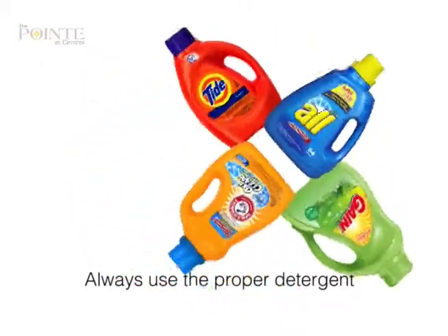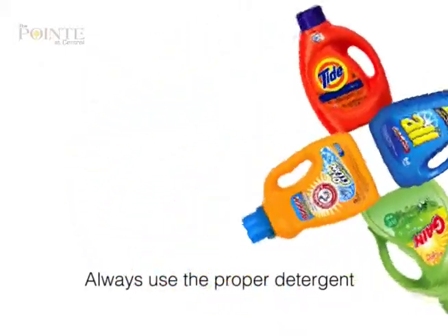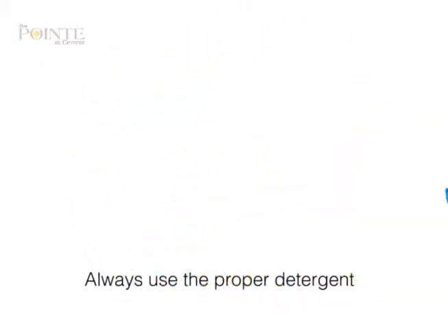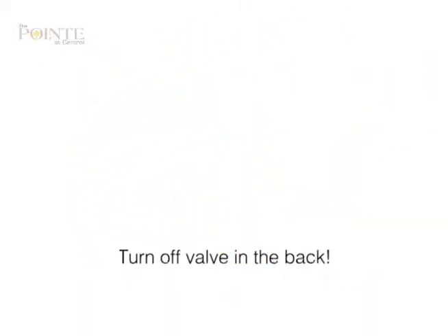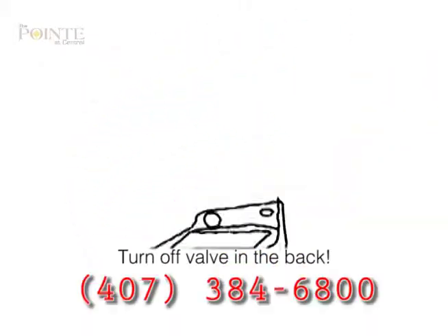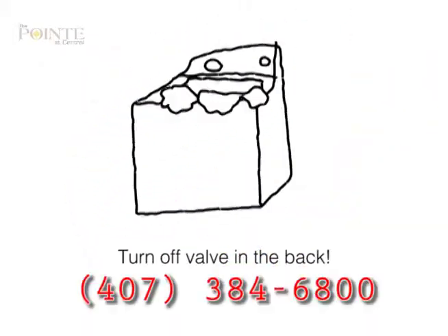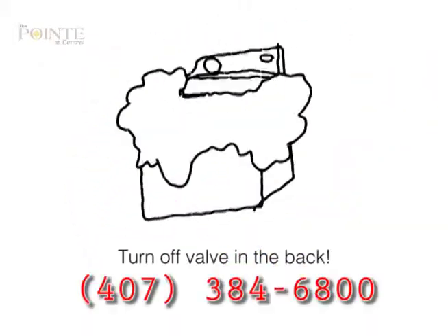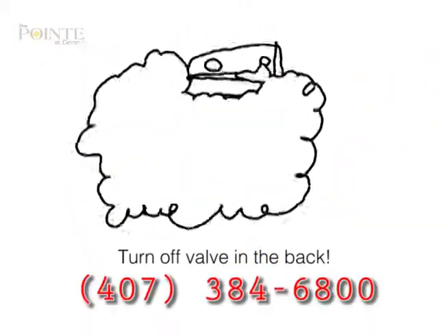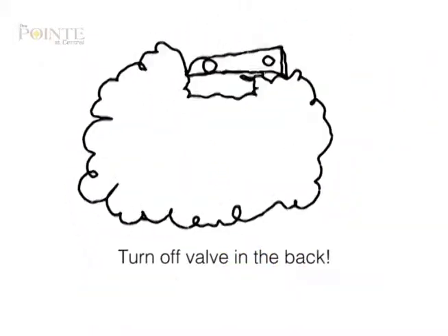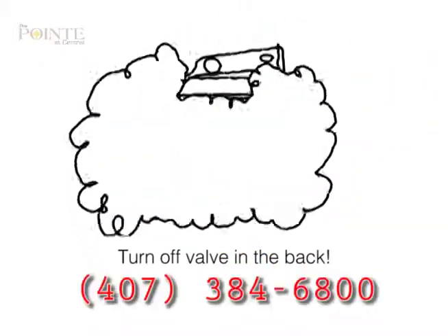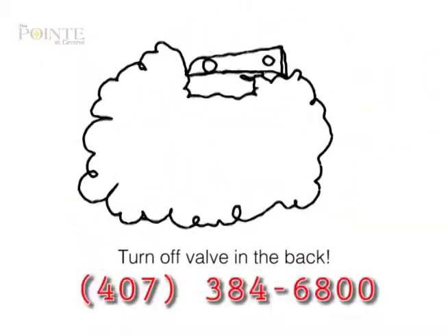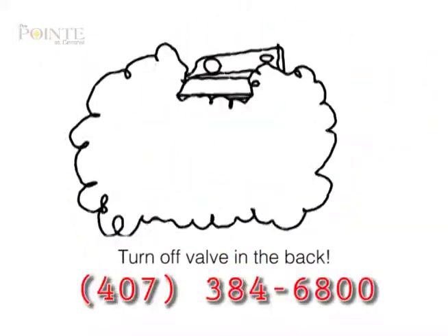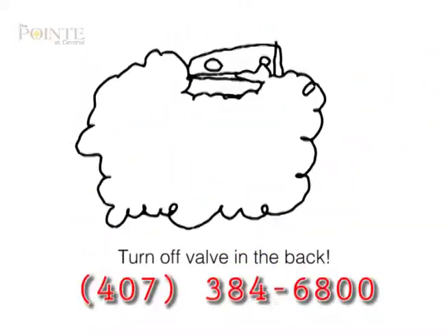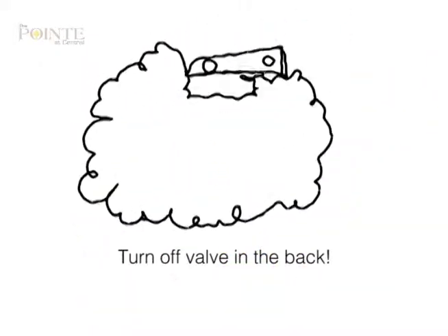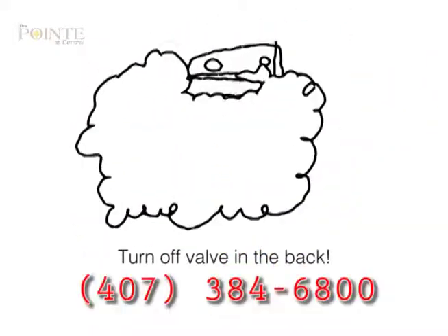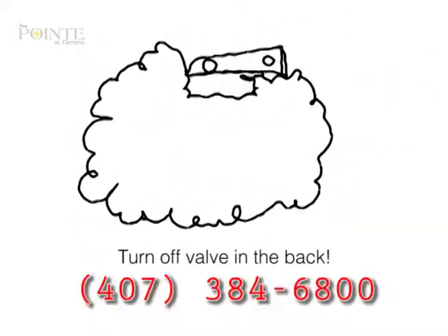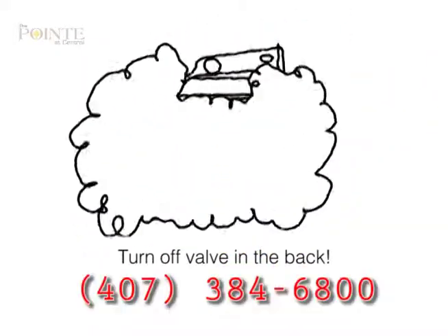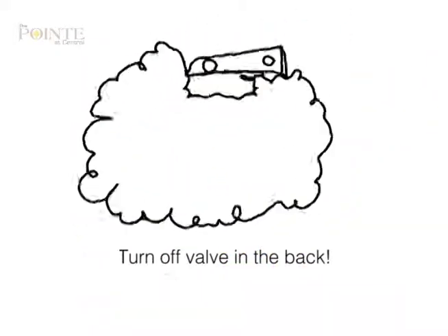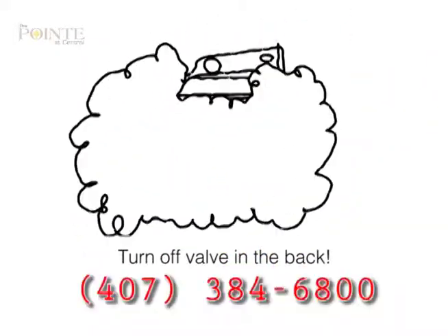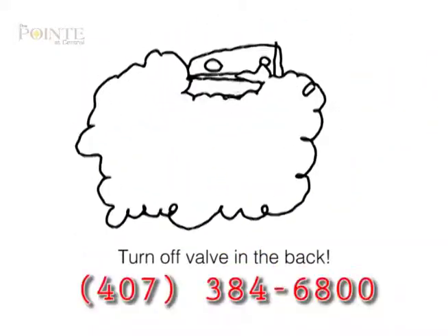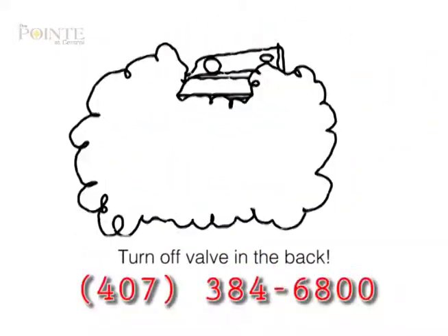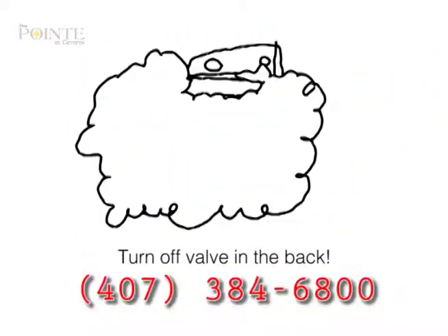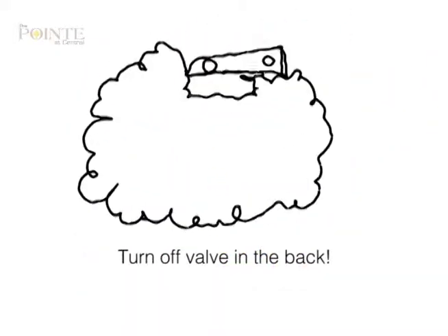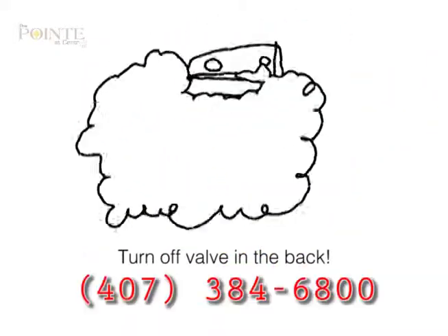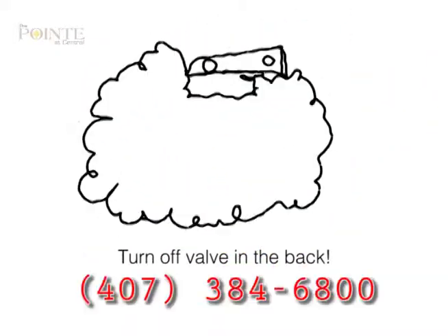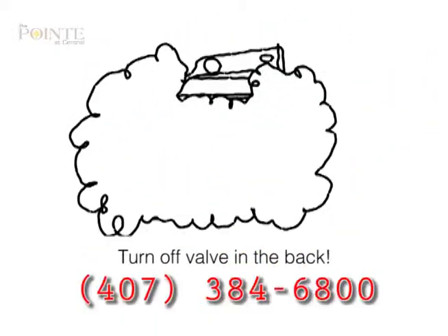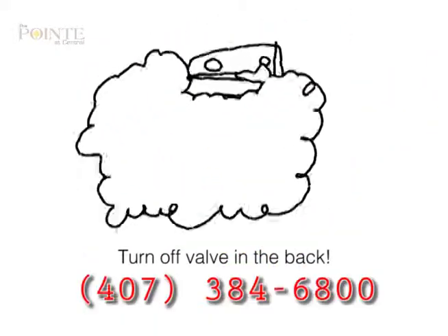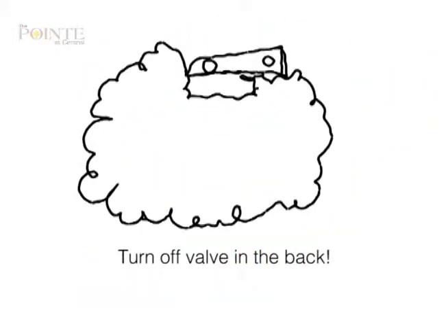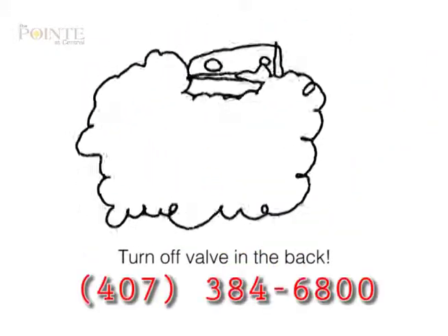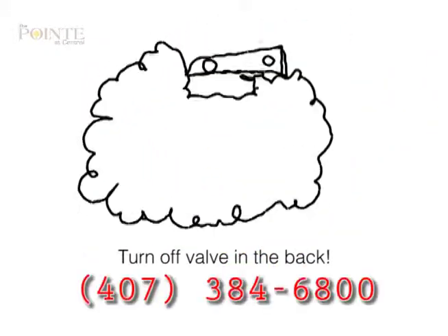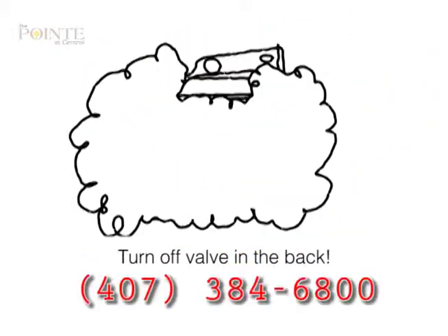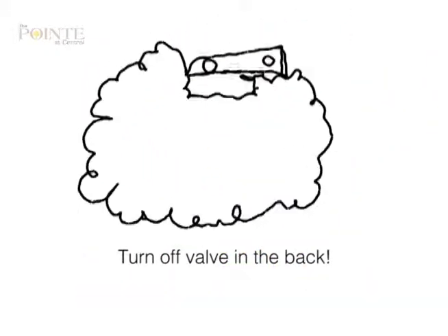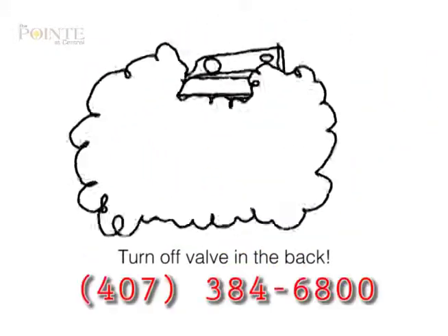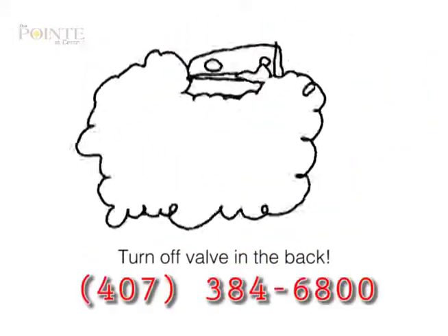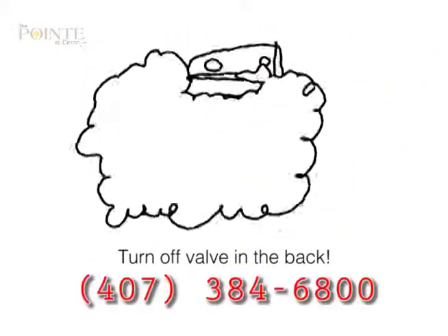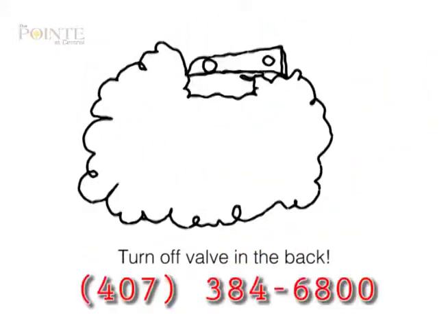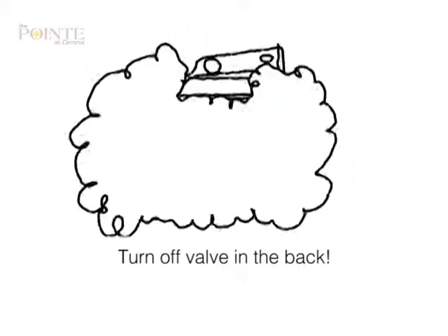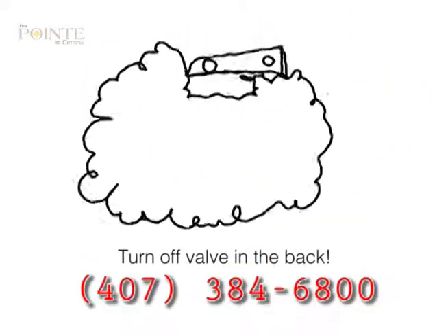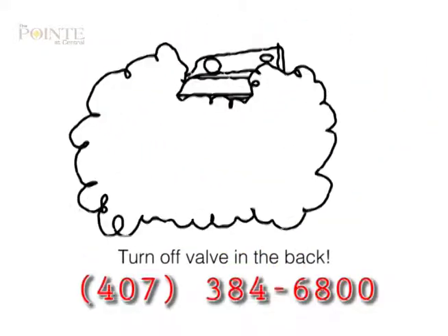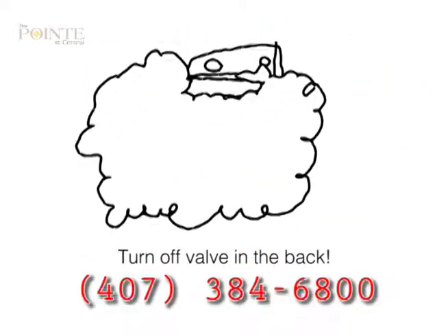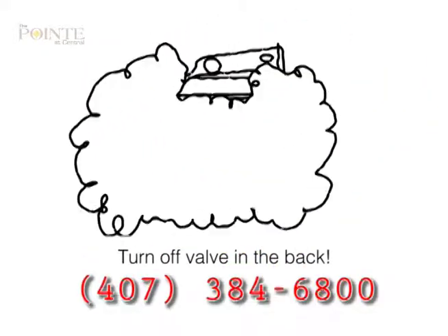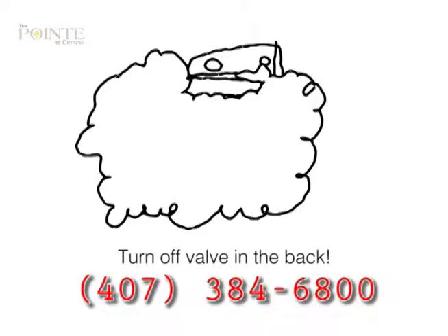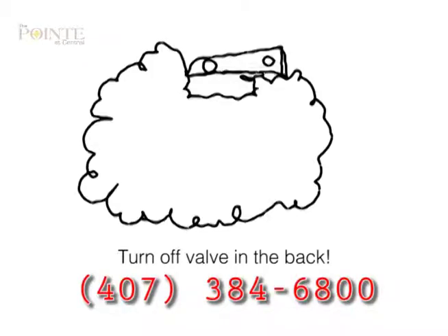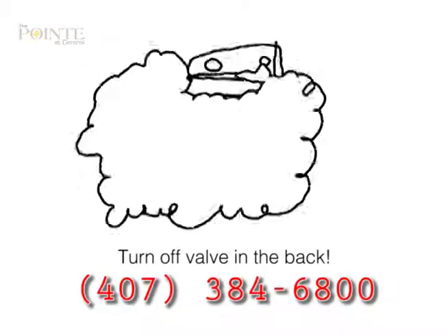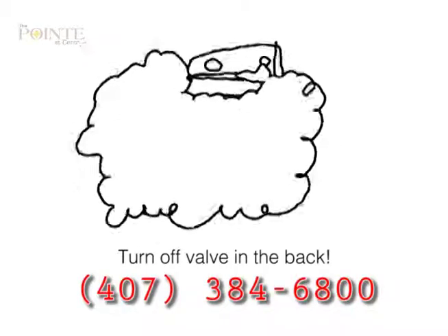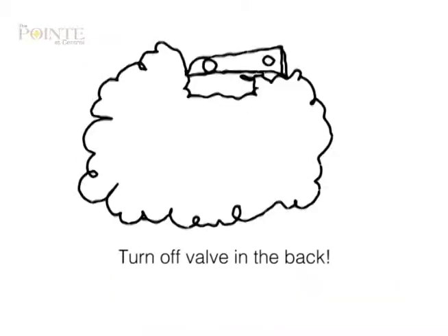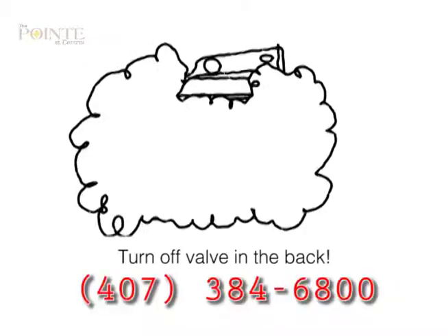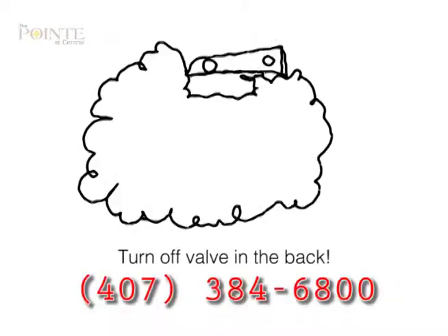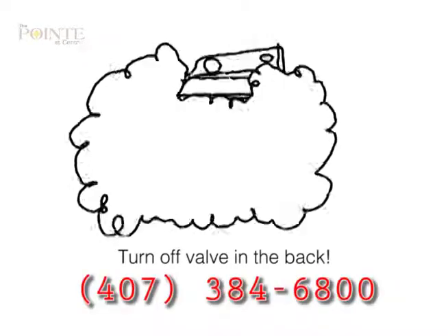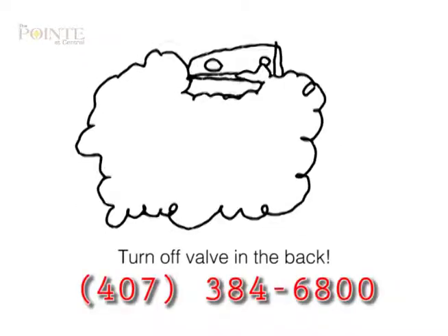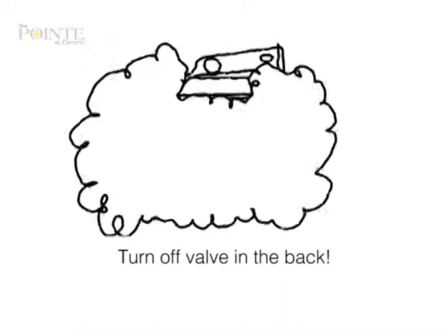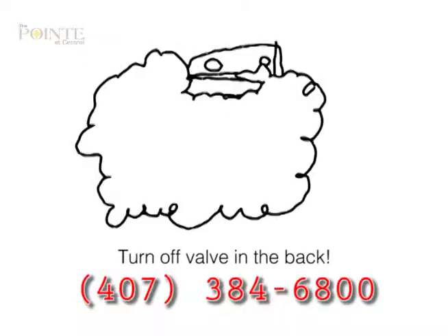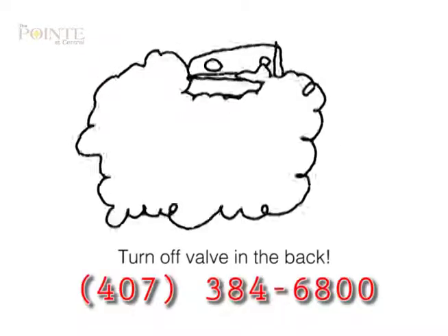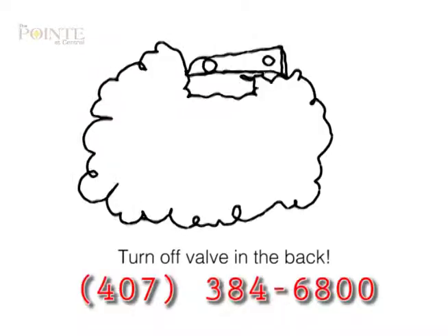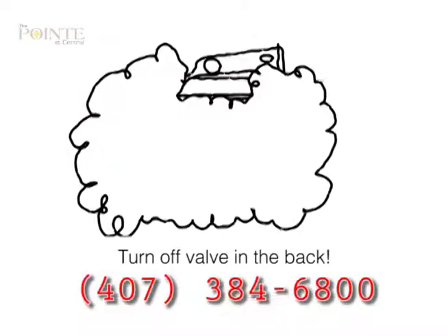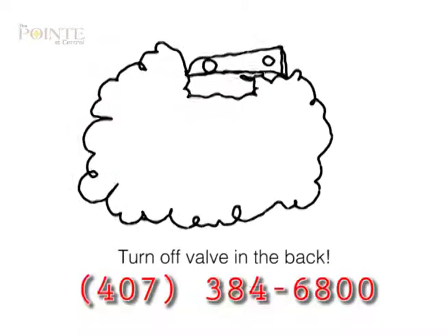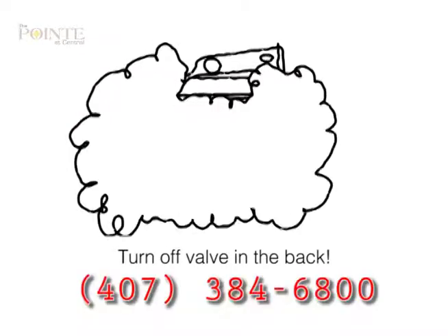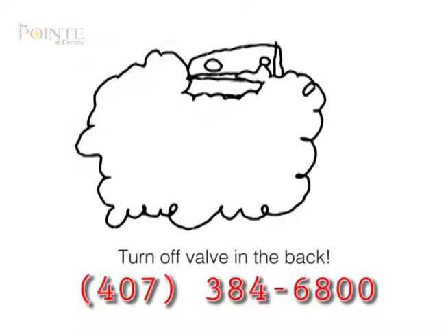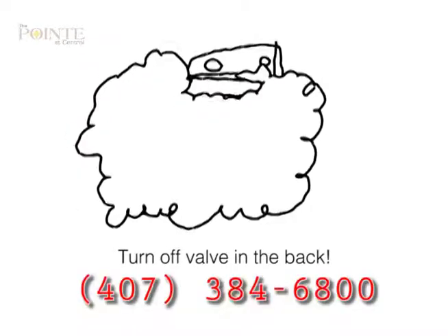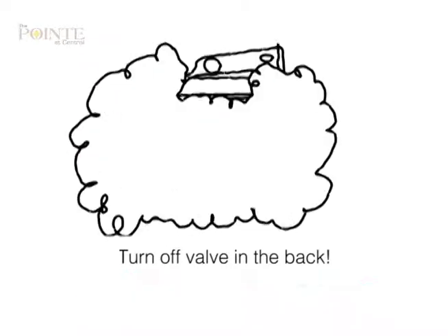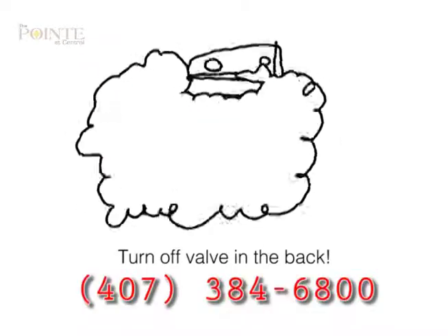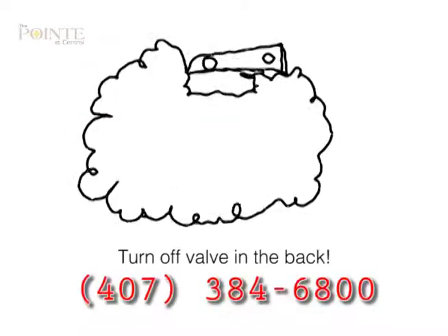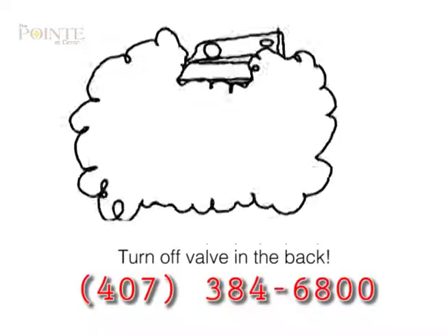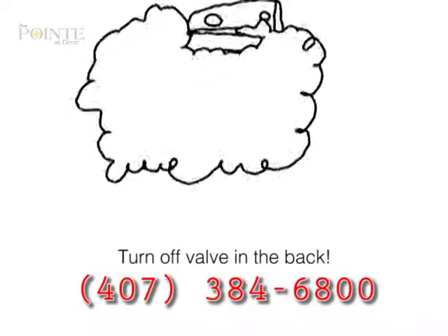If the washer begins to overflow, make sure to turn off the valve in the back and call maintenance immediately.